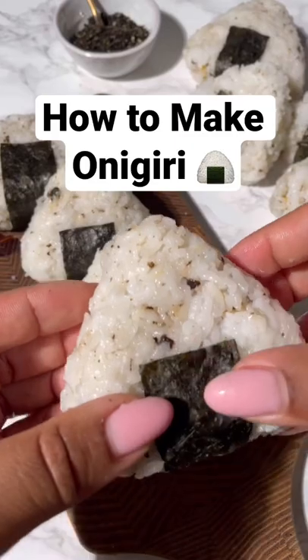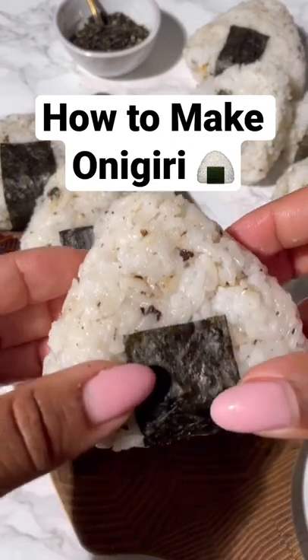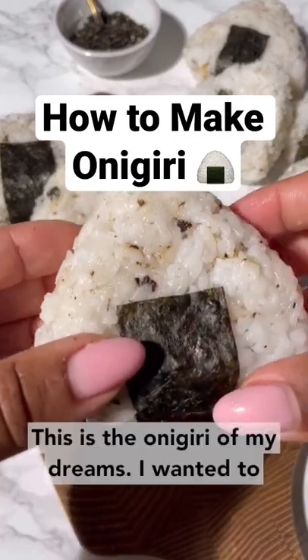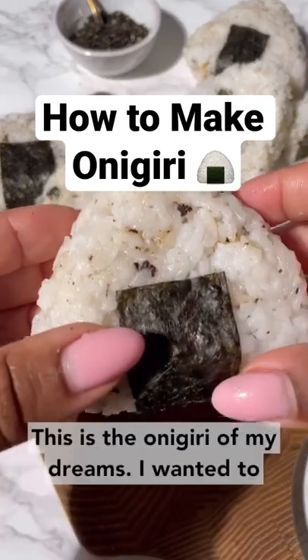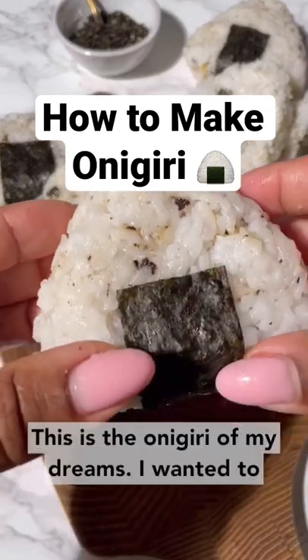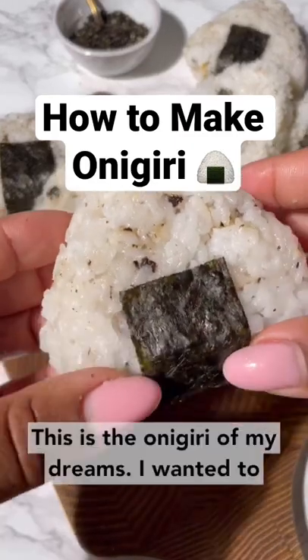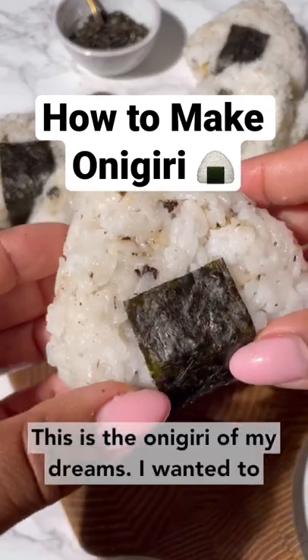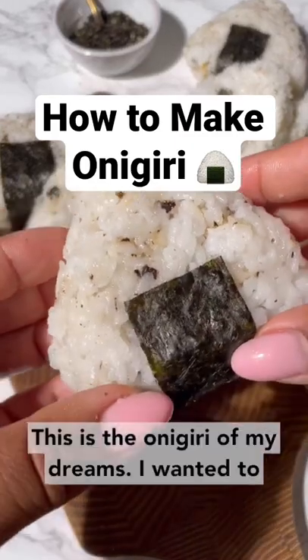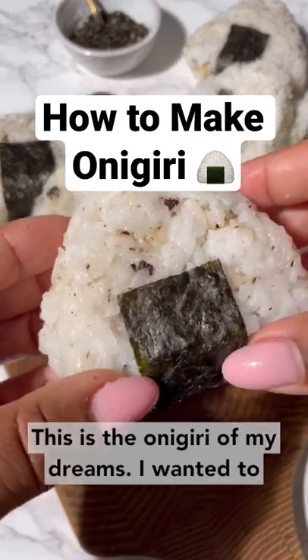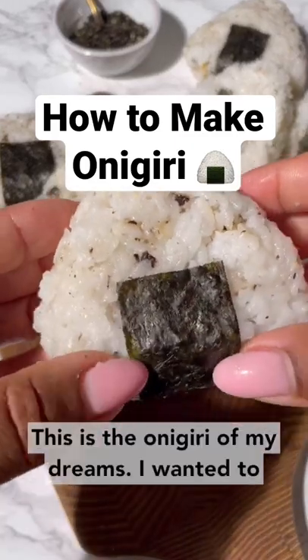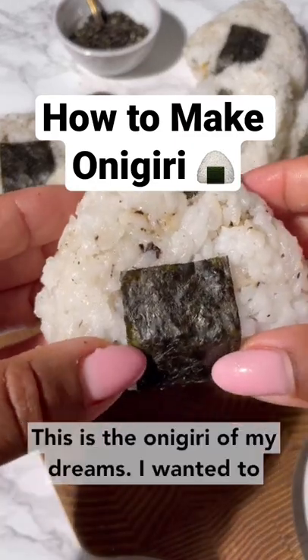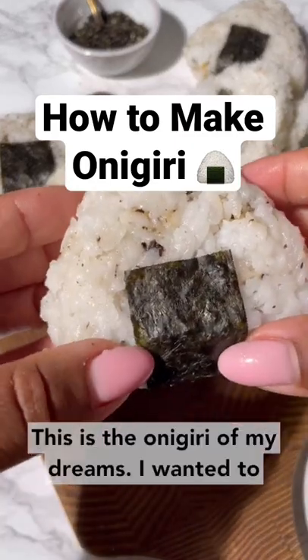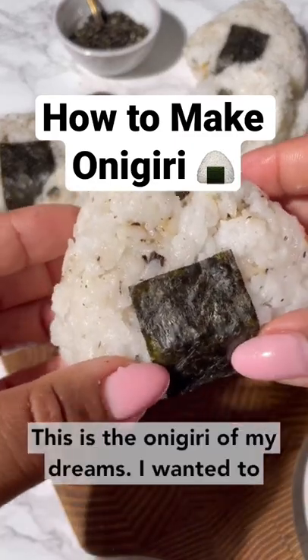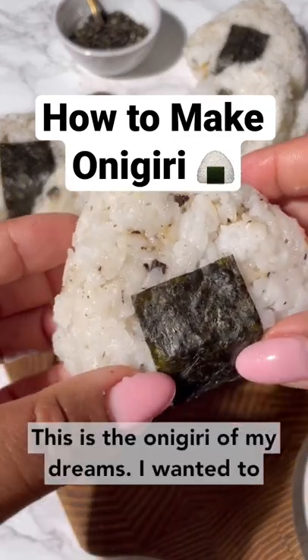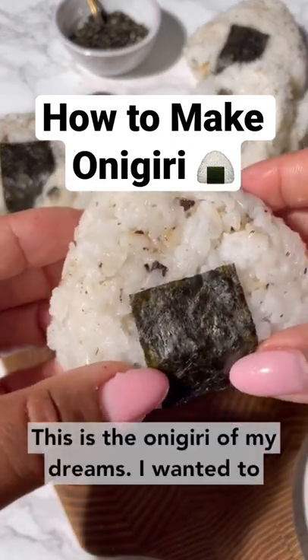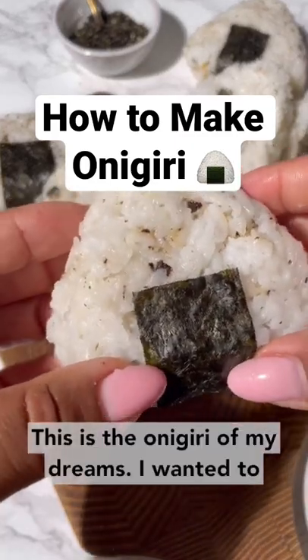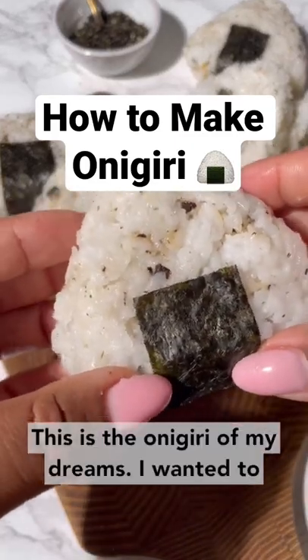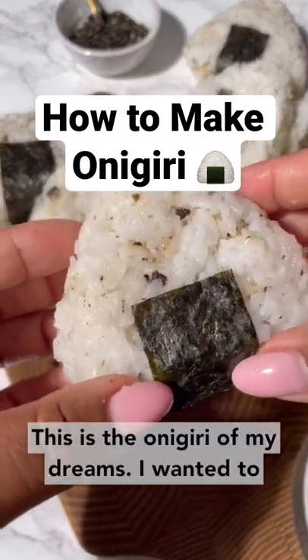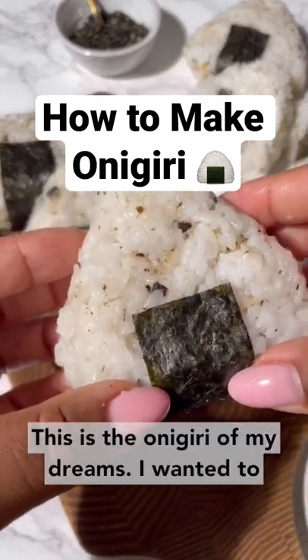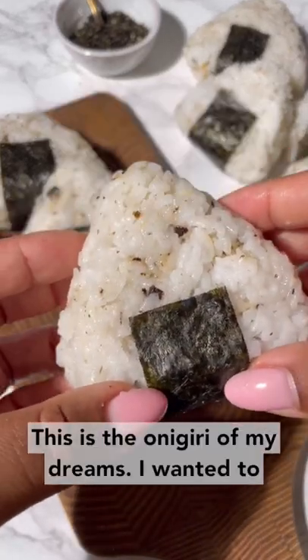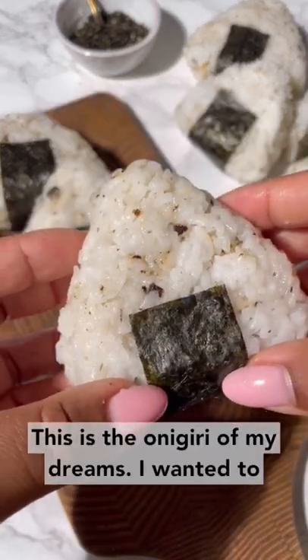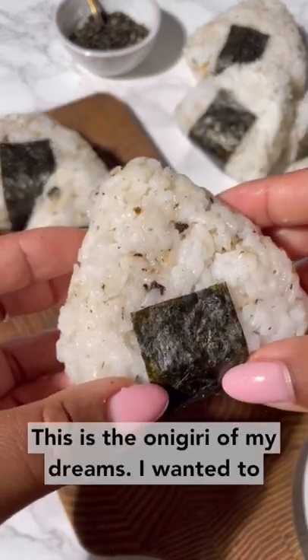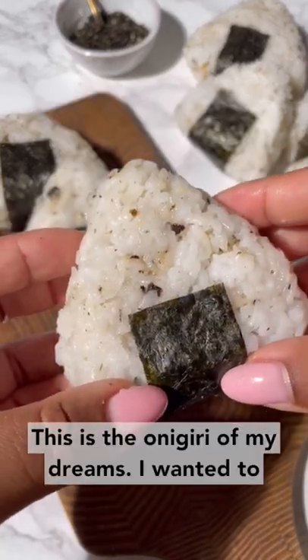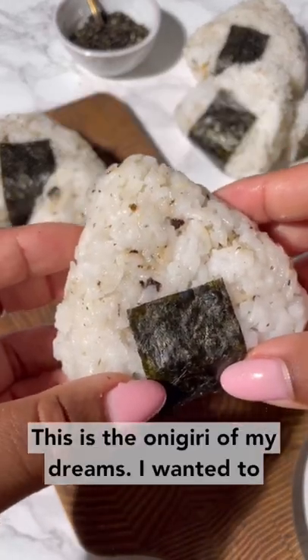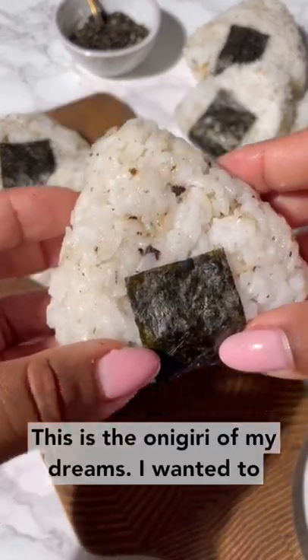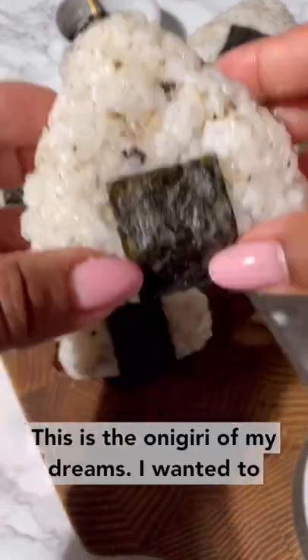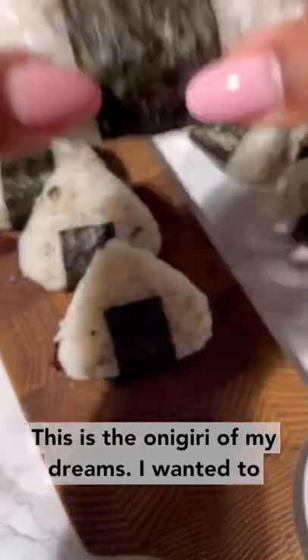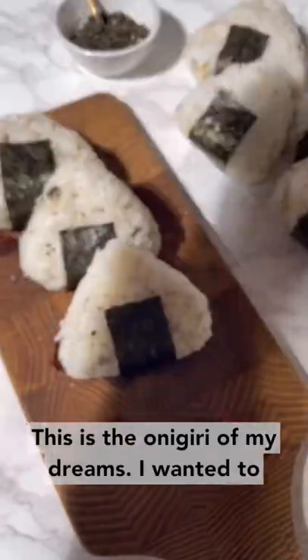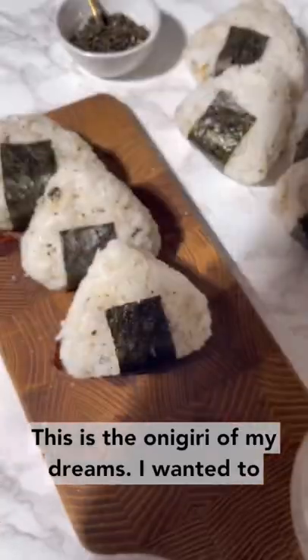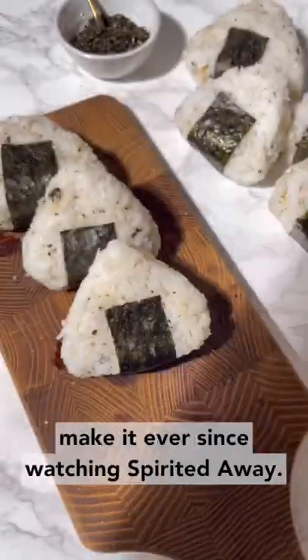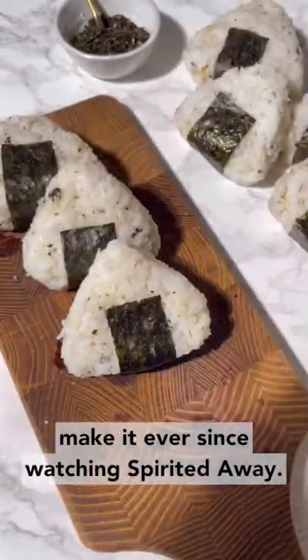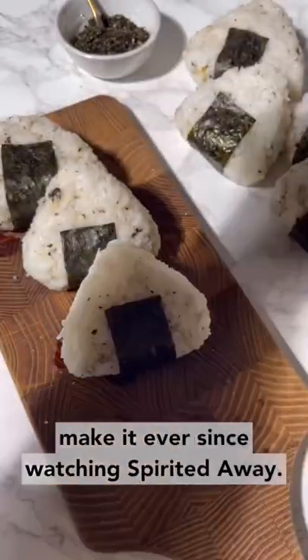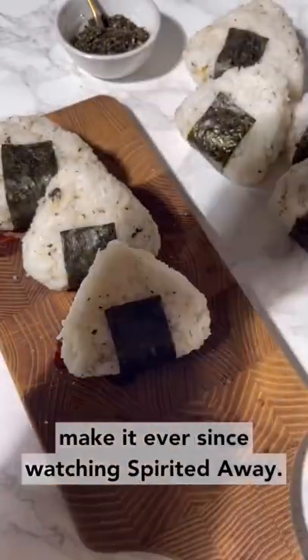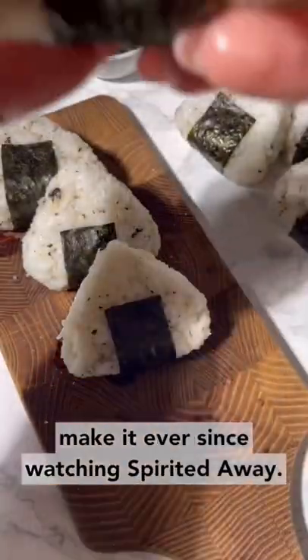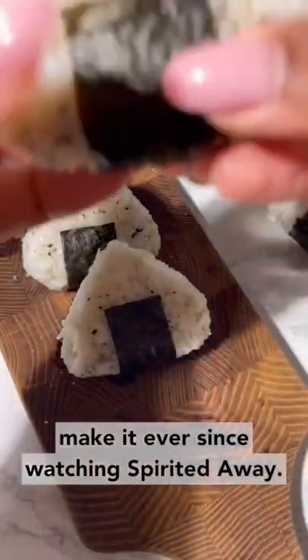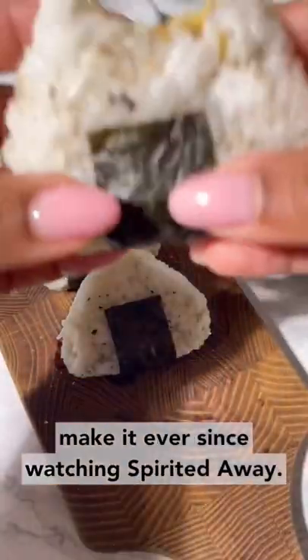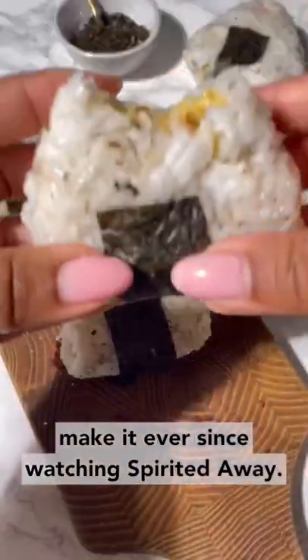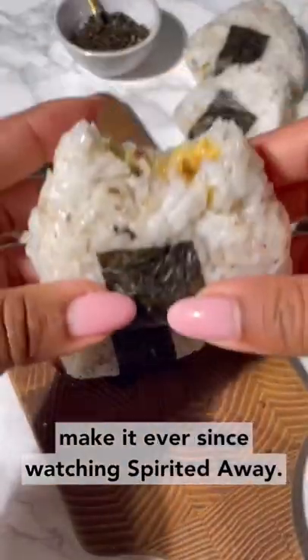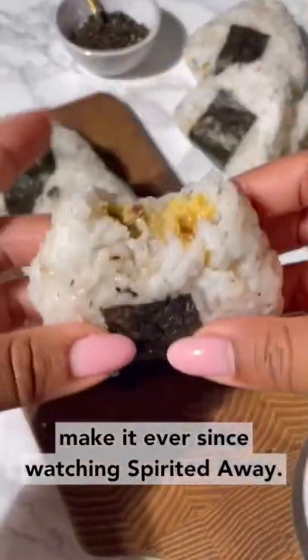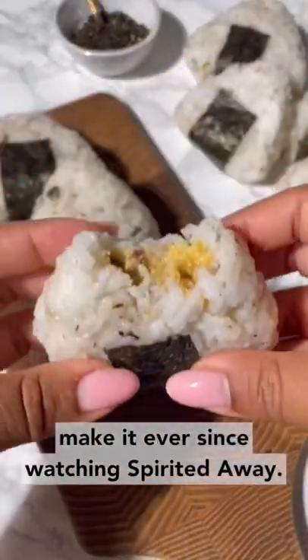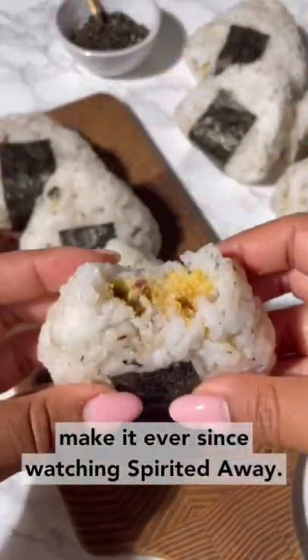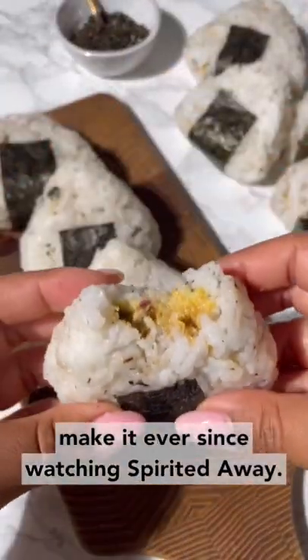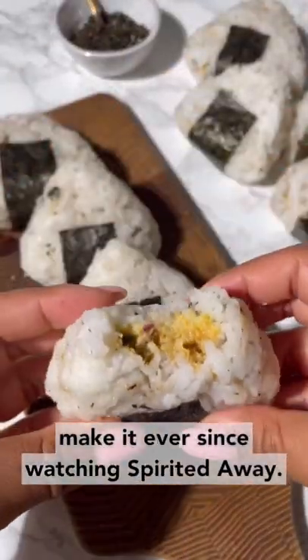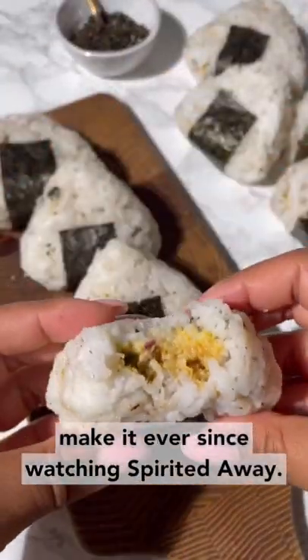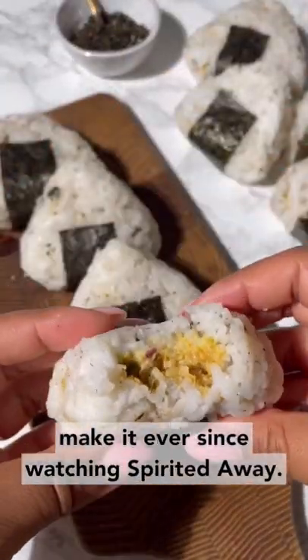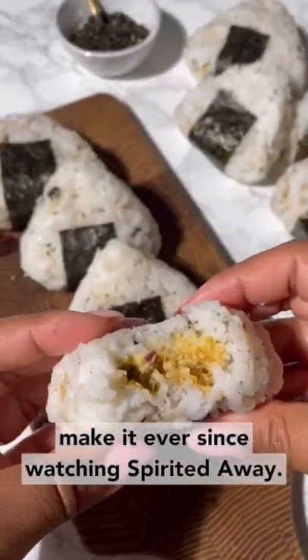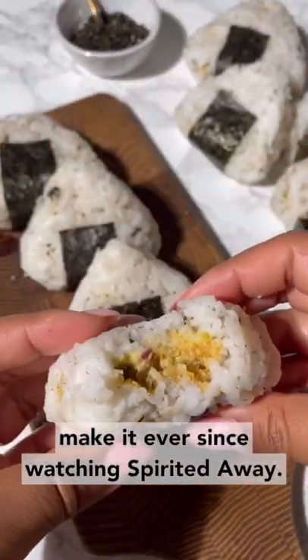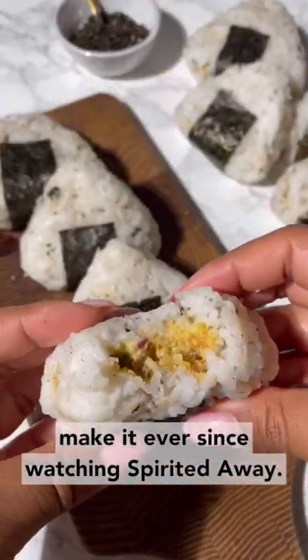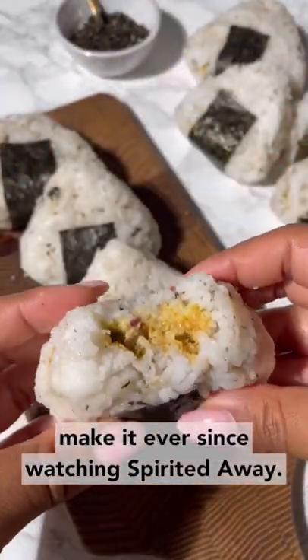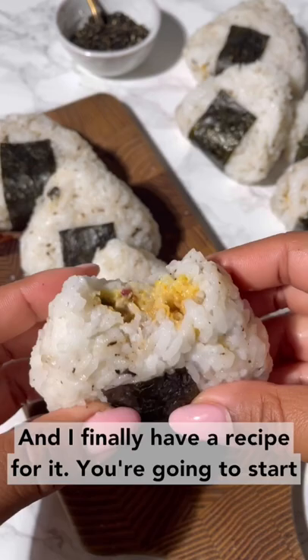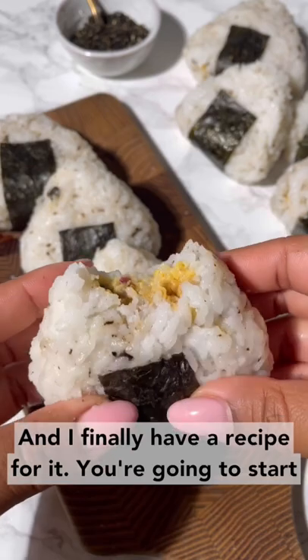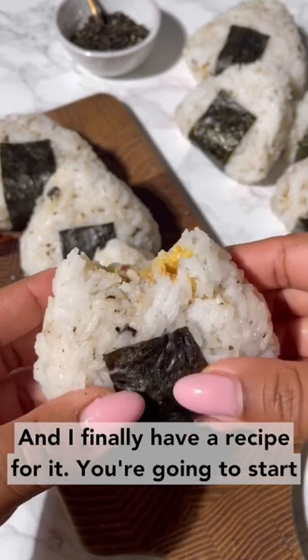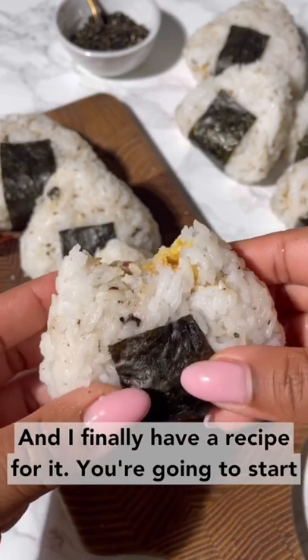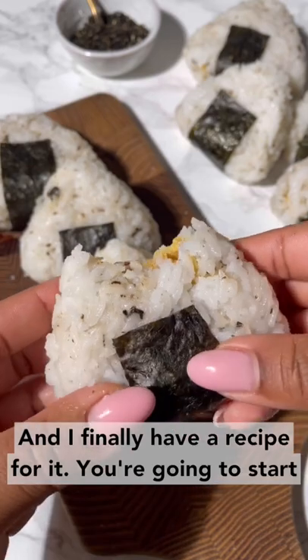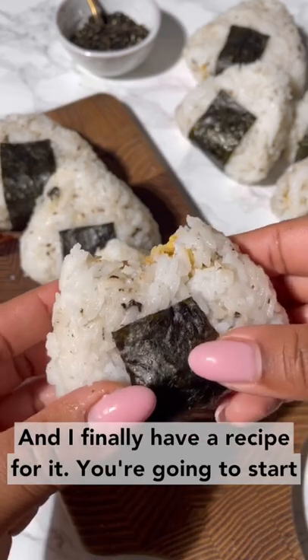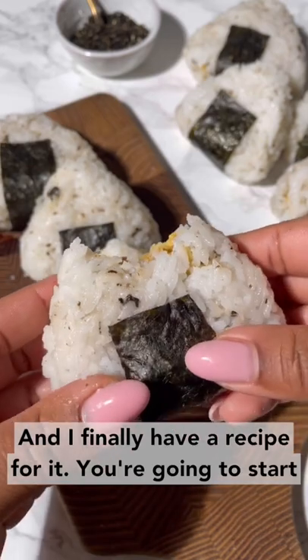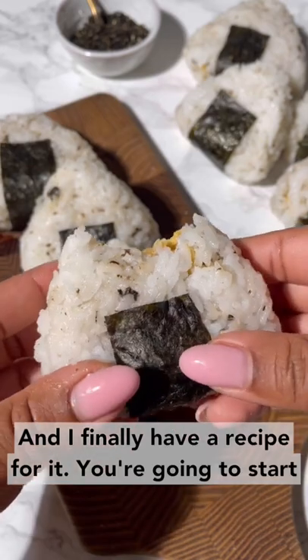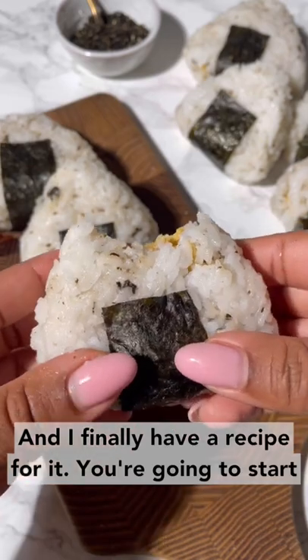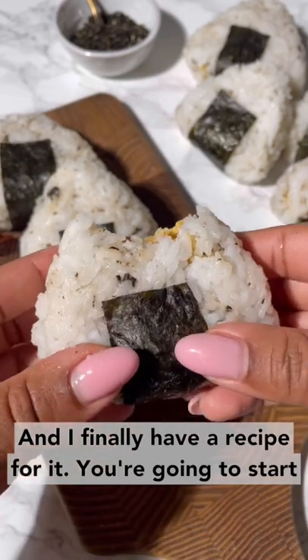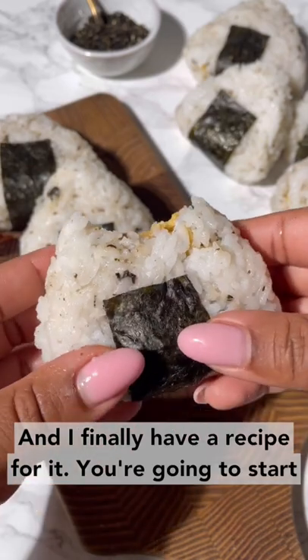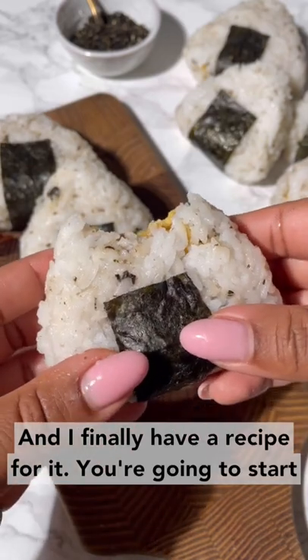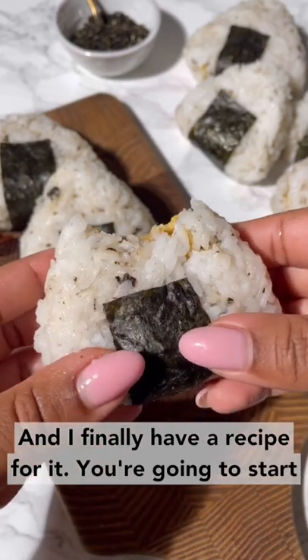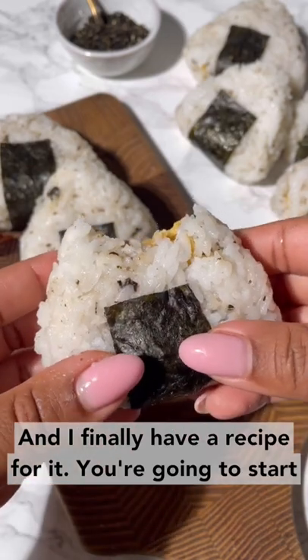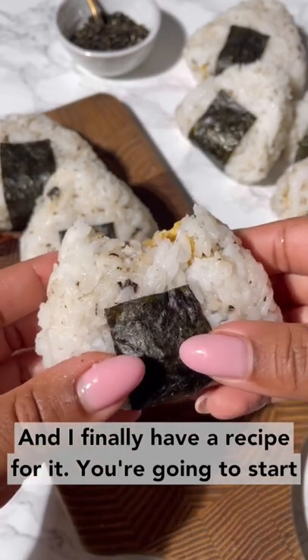This is the onigiri of my dreams. I've wanted to make it ever since watching Spirited Away and I finally have a recipe for it.